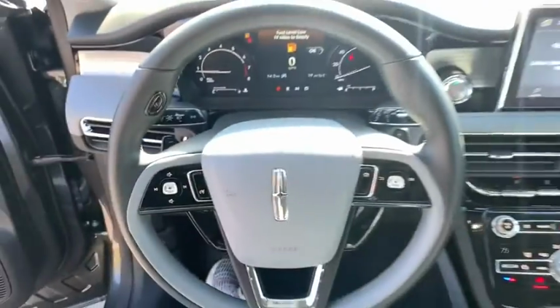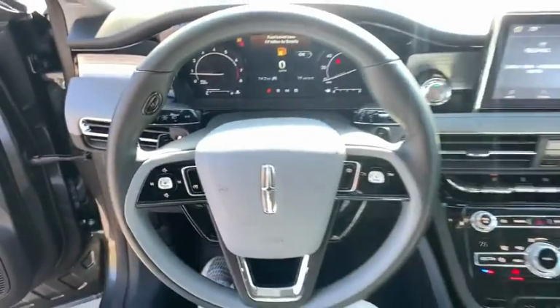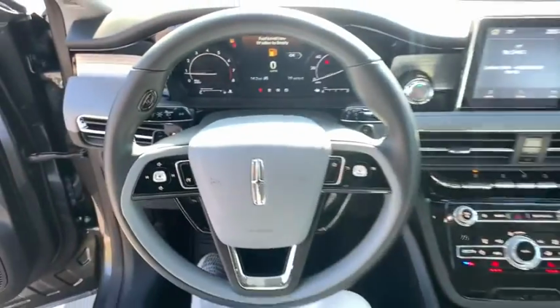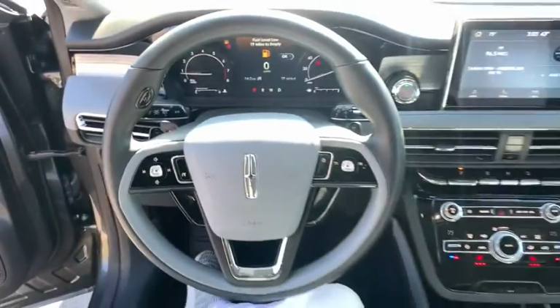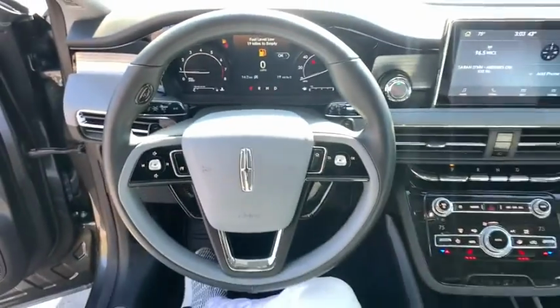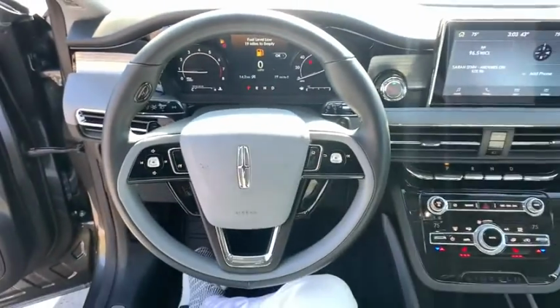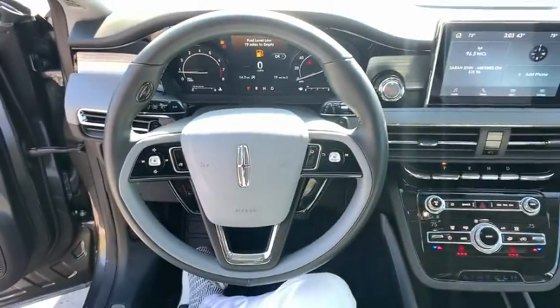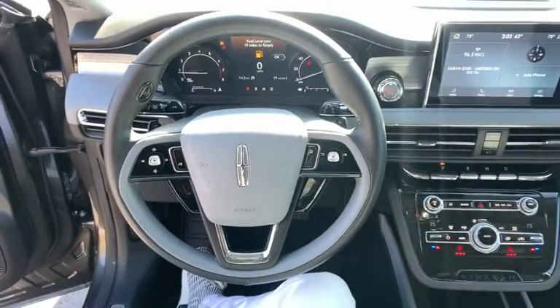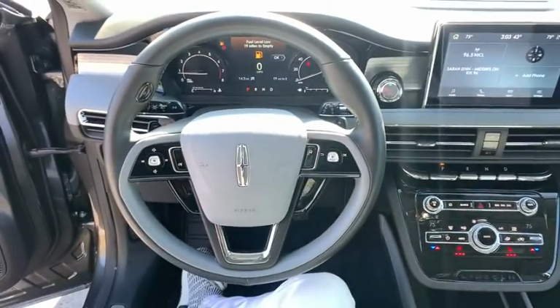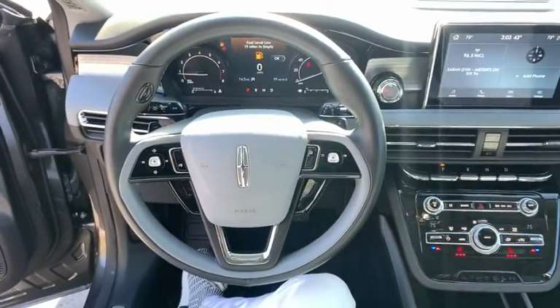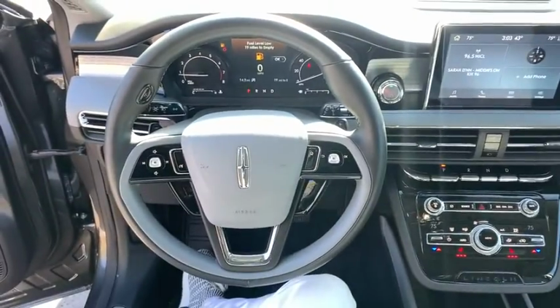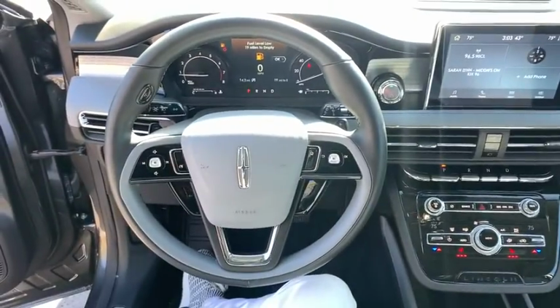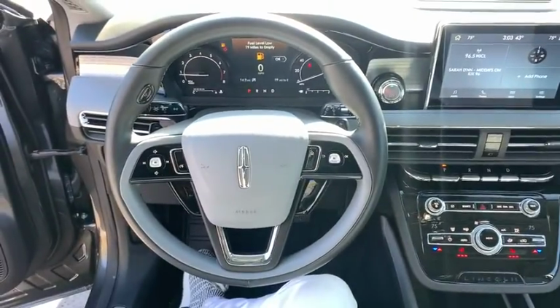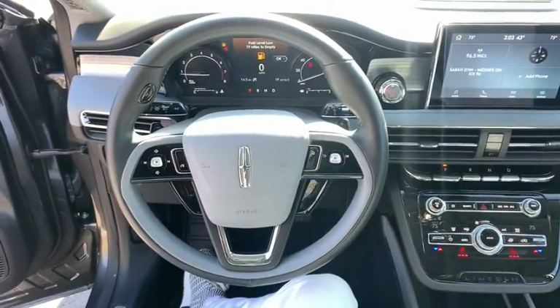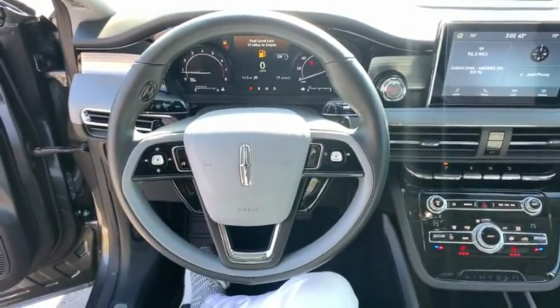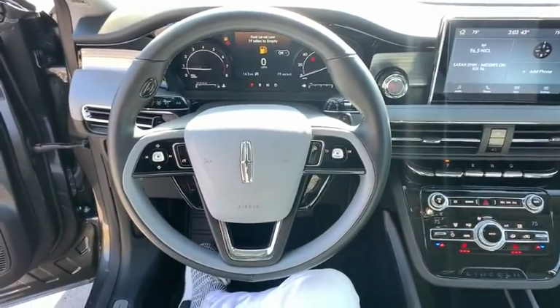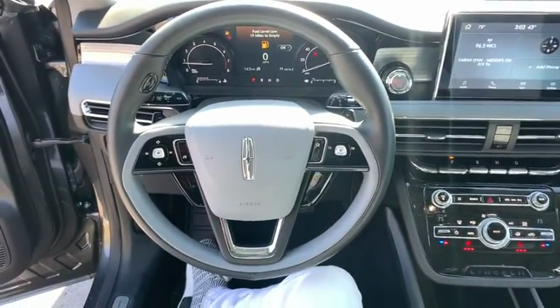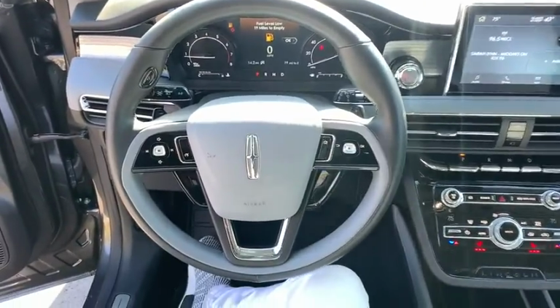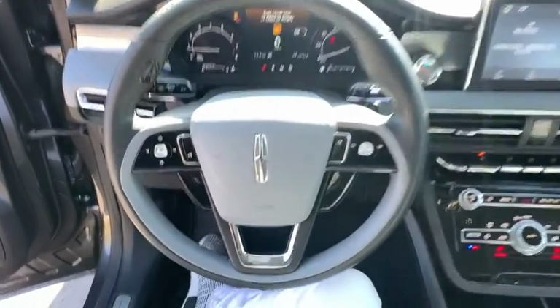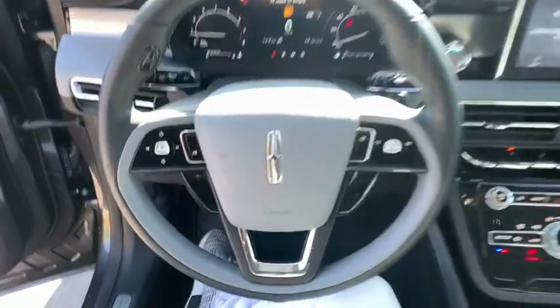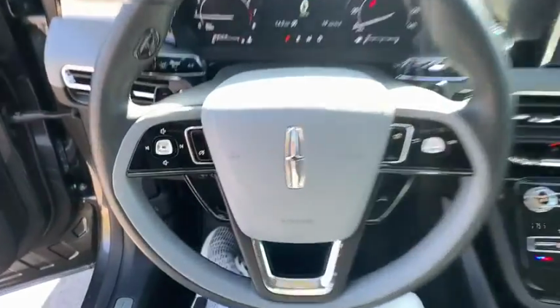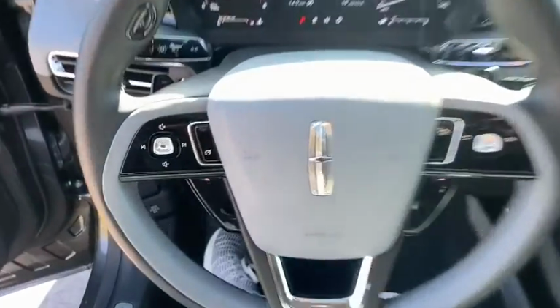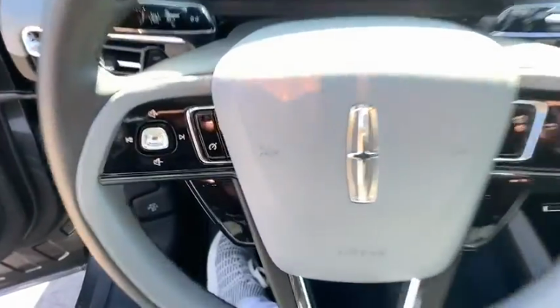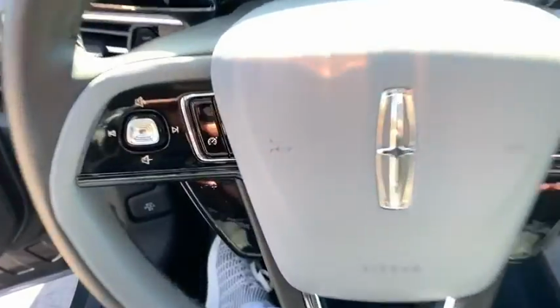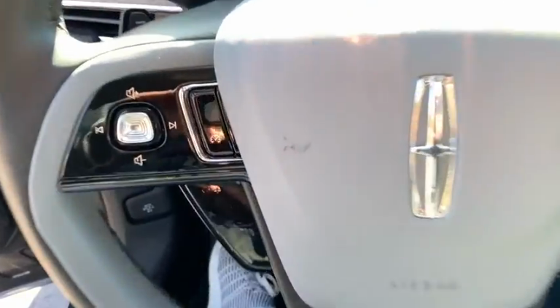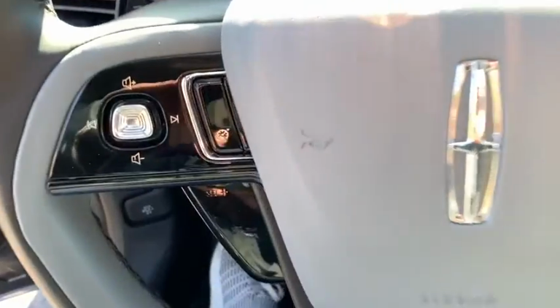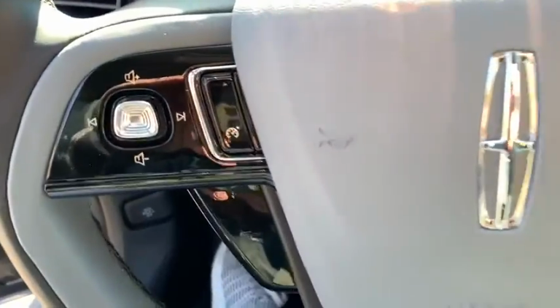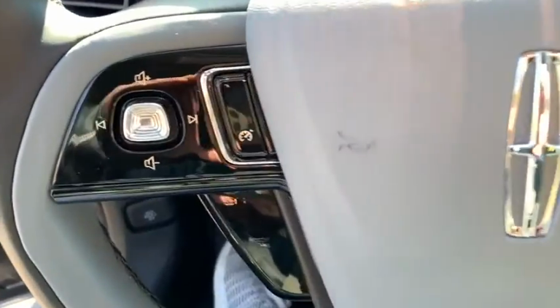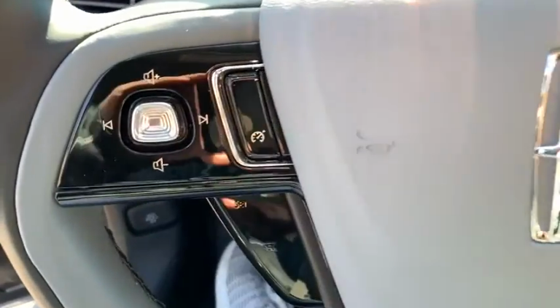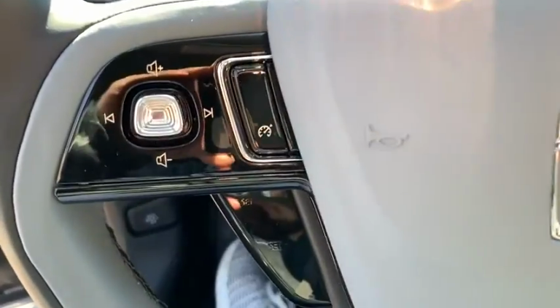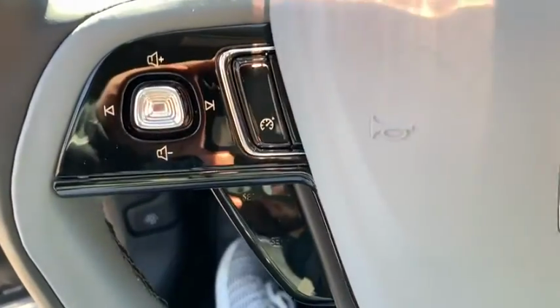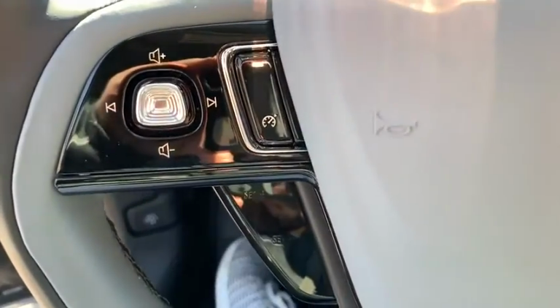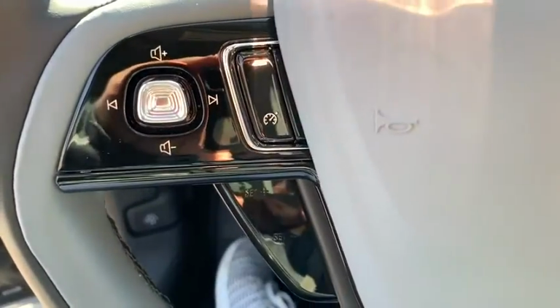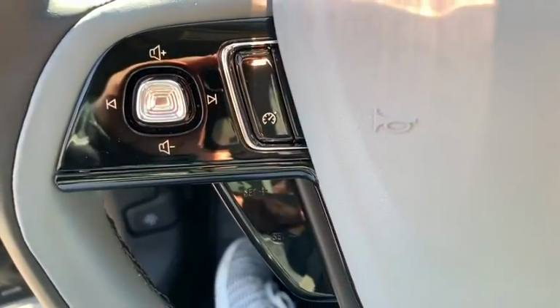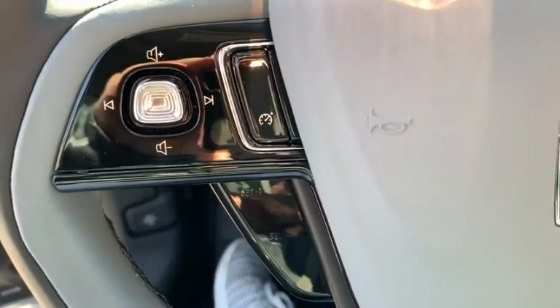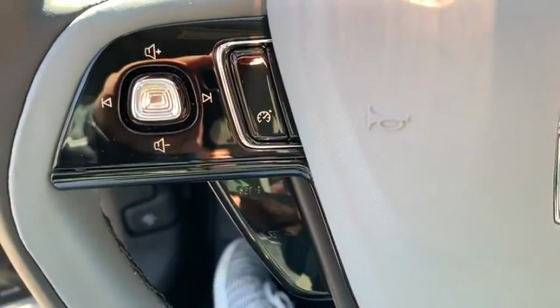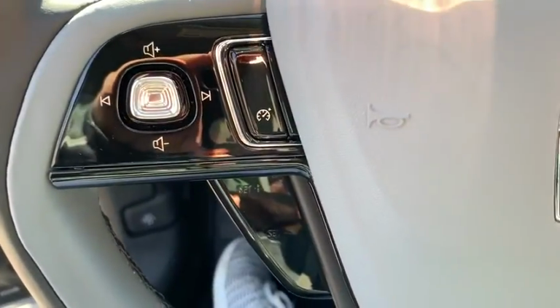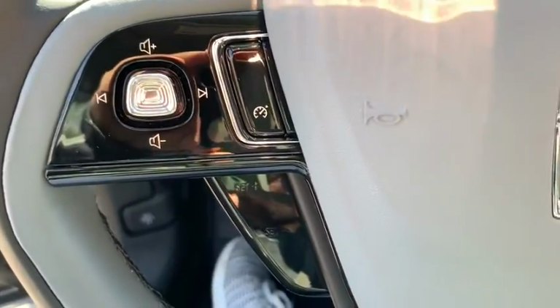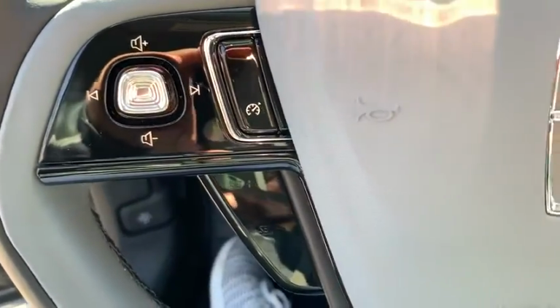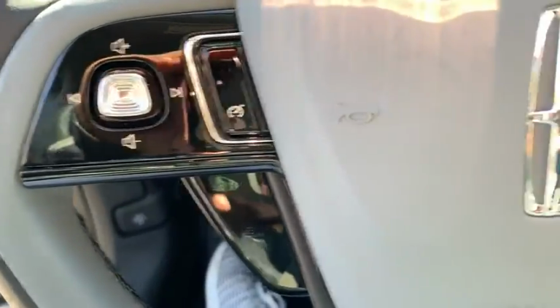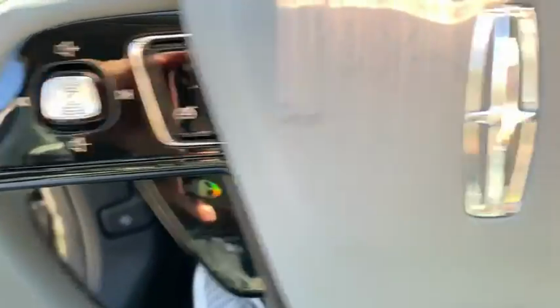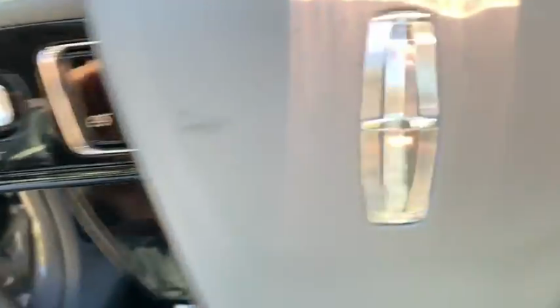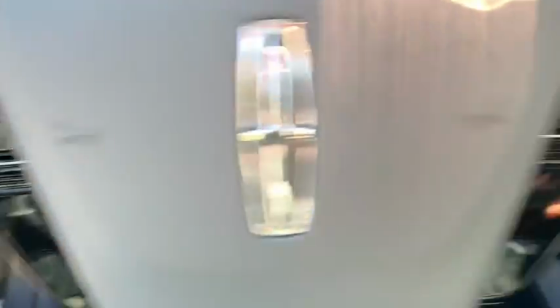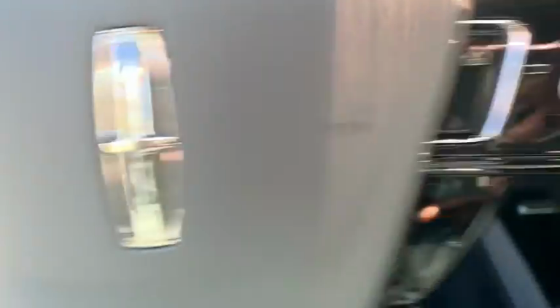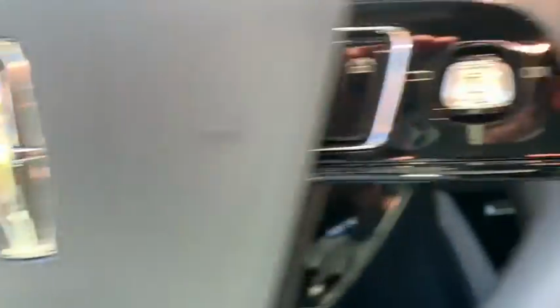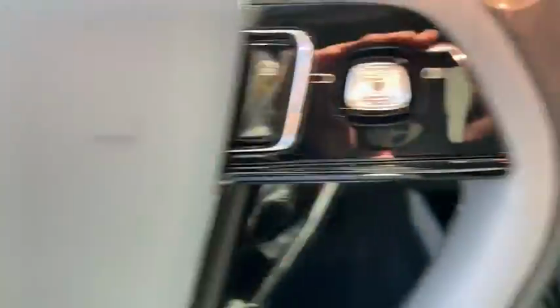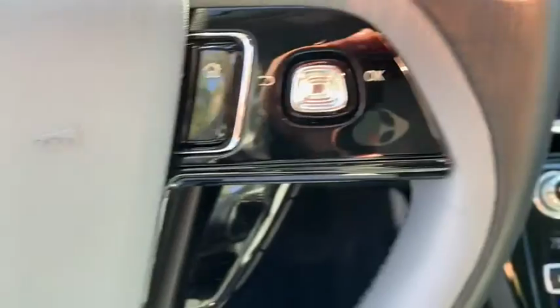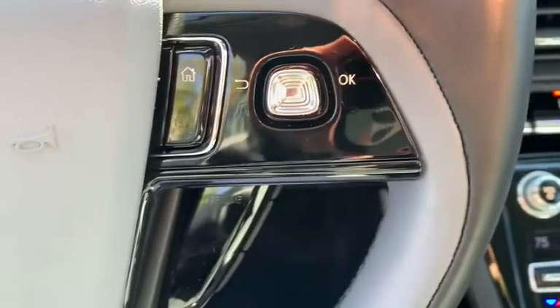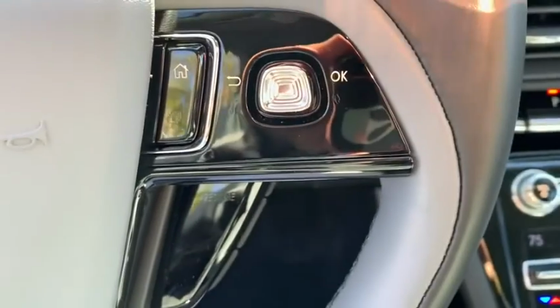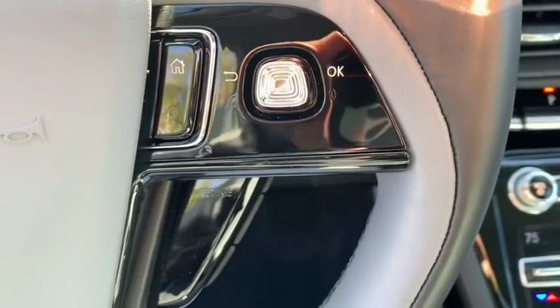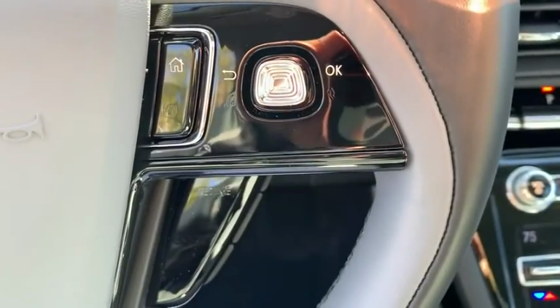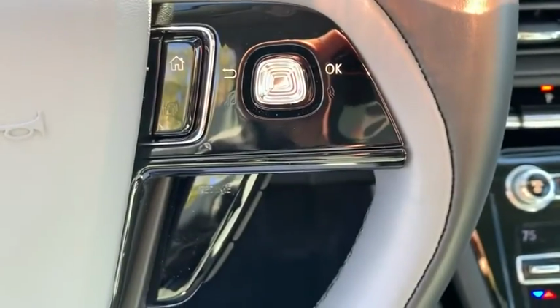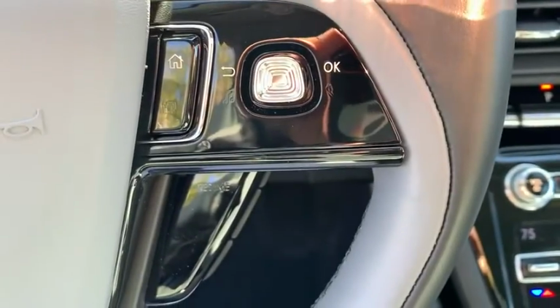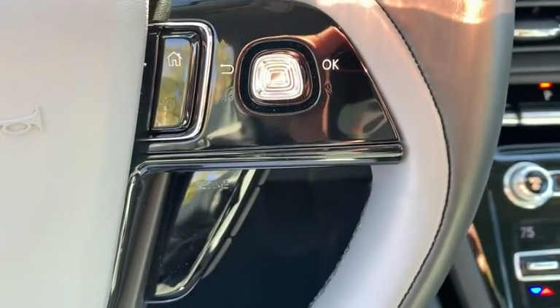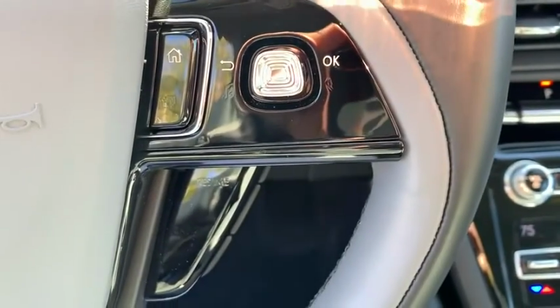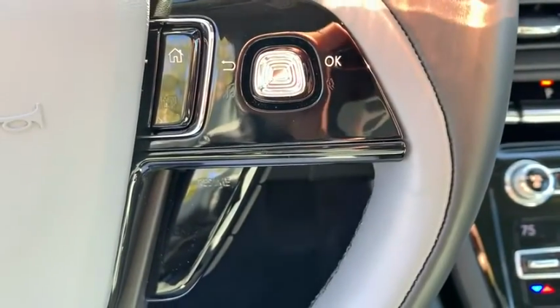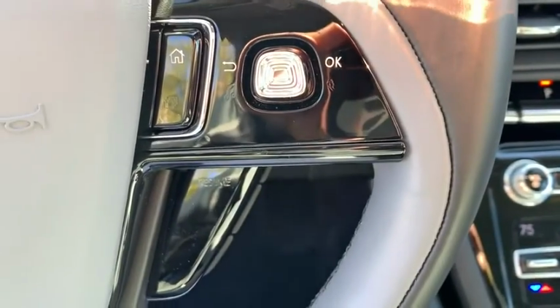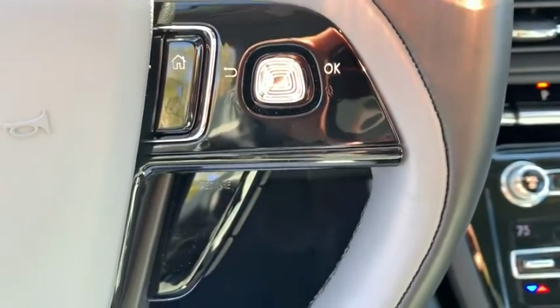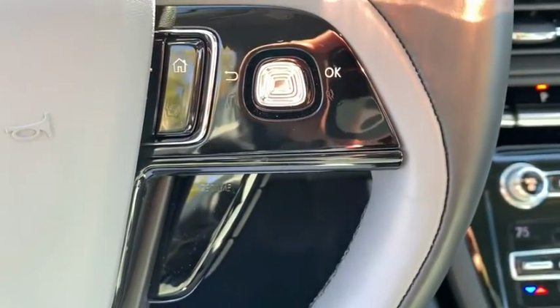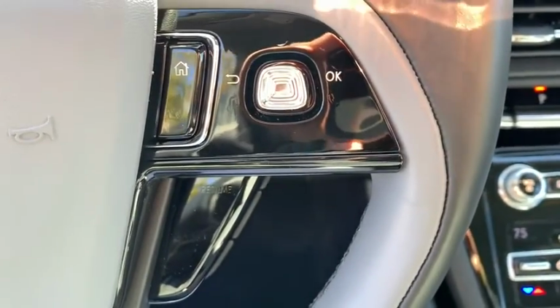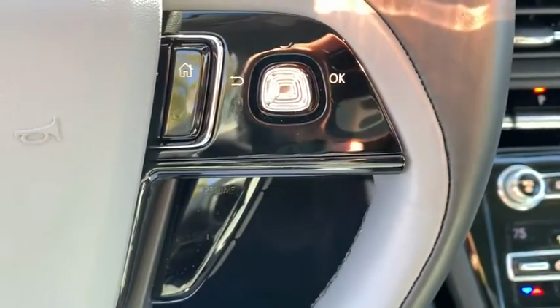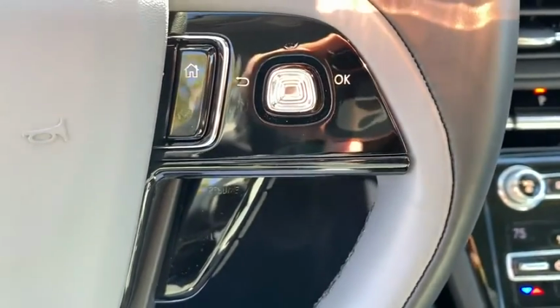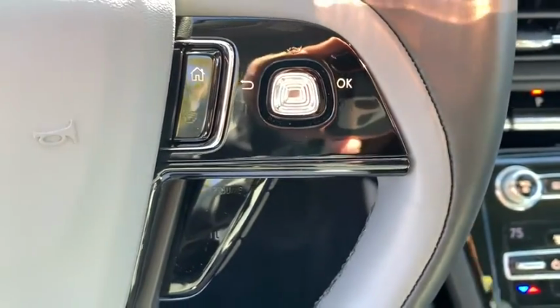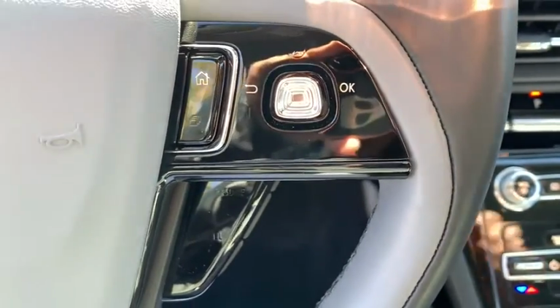Heated front seats, overhead console, tachometer, remote keyless entry, panic alarm, brake assist.